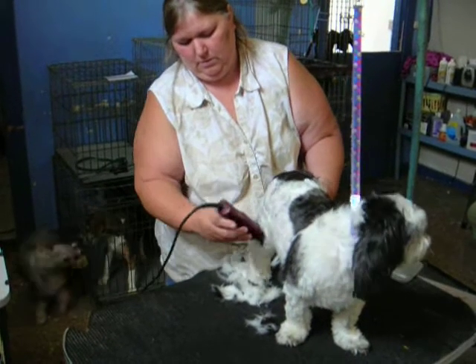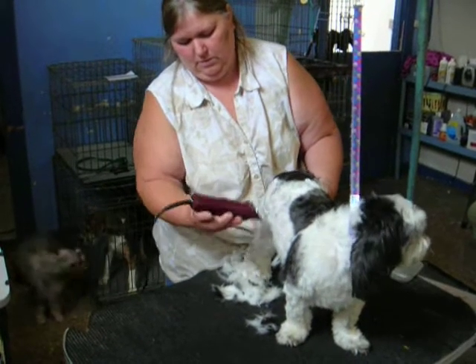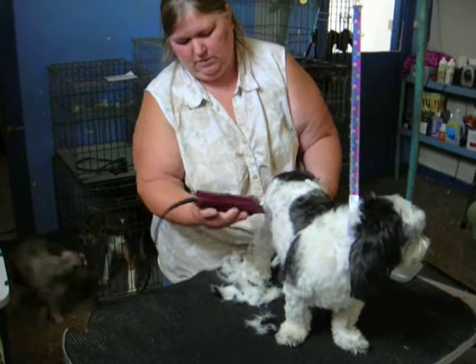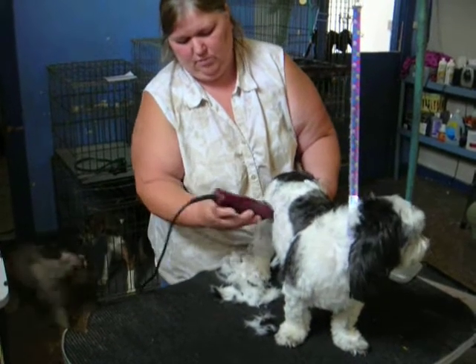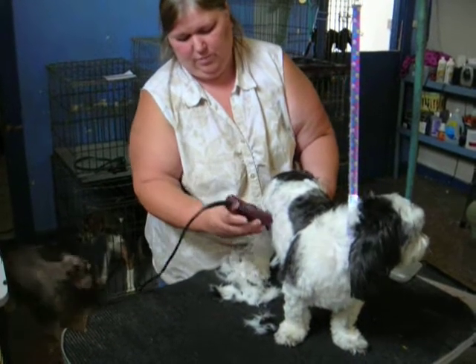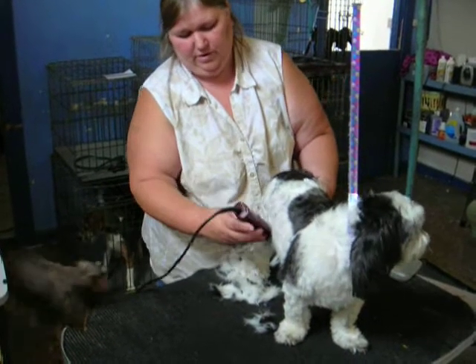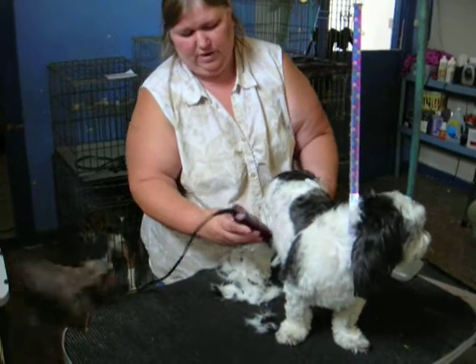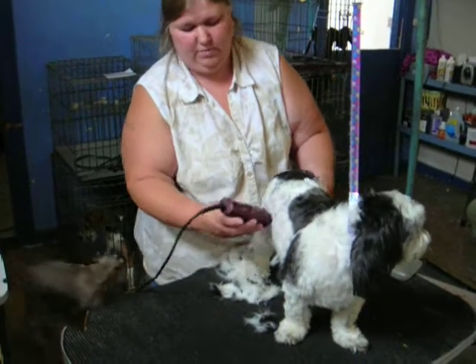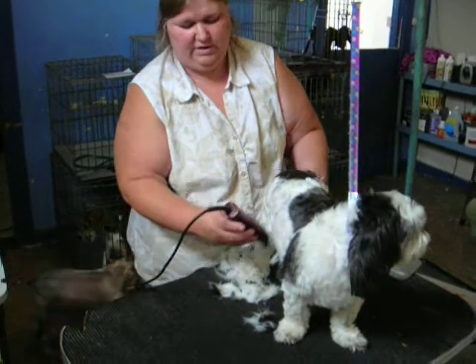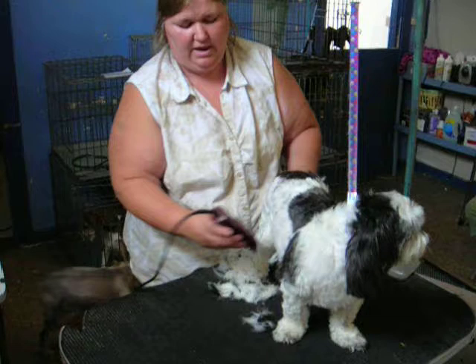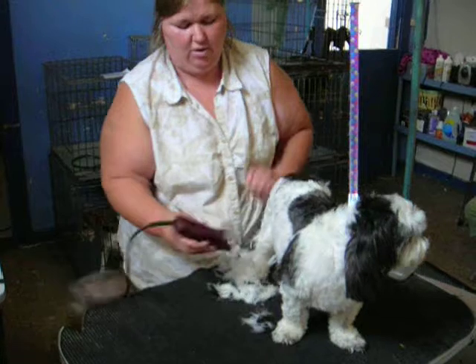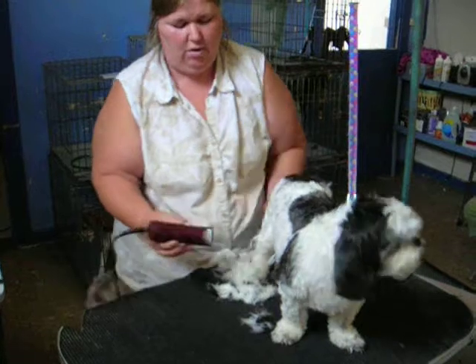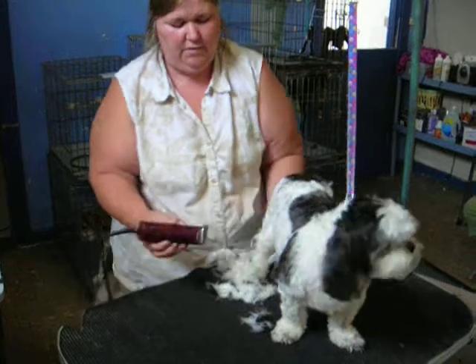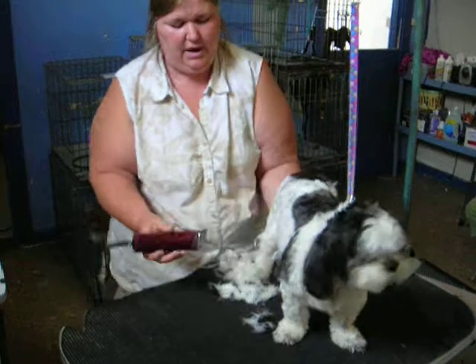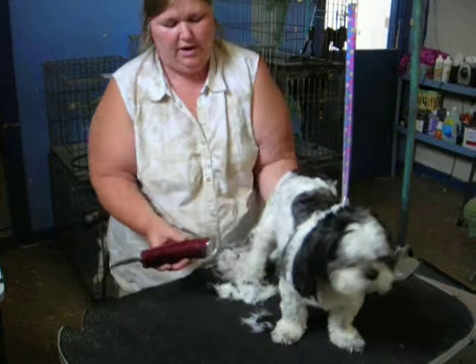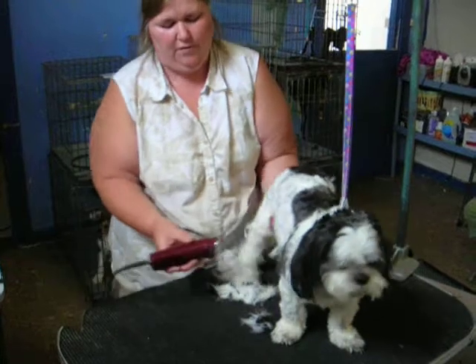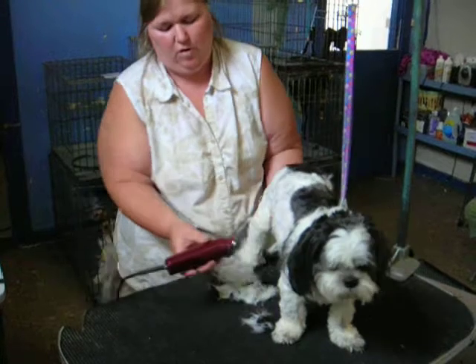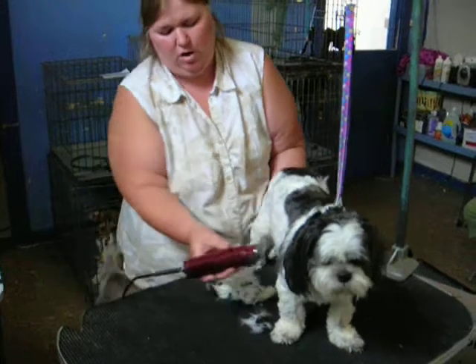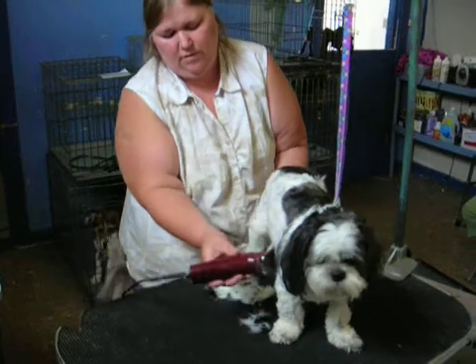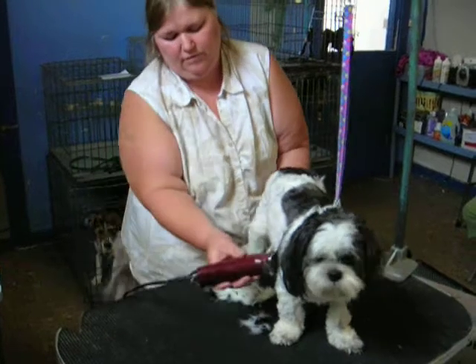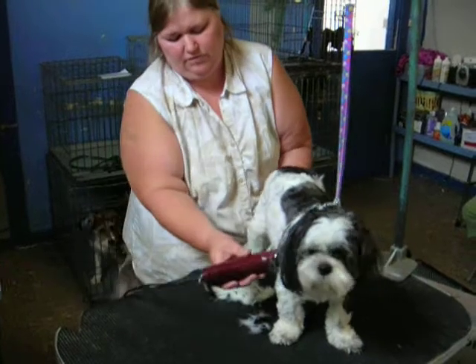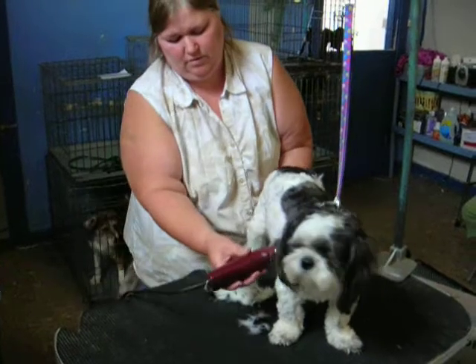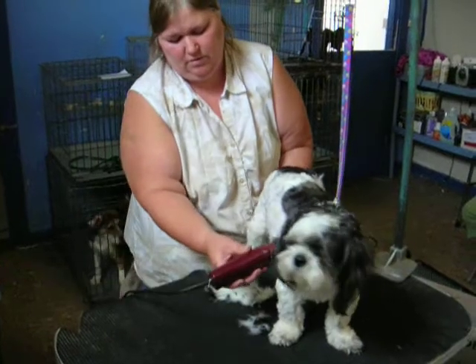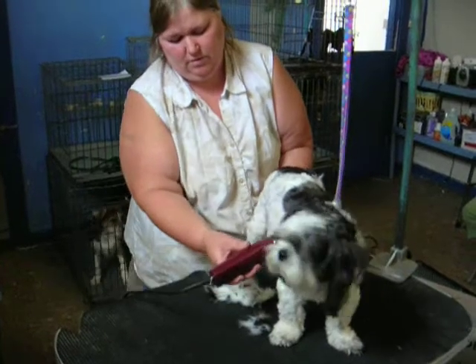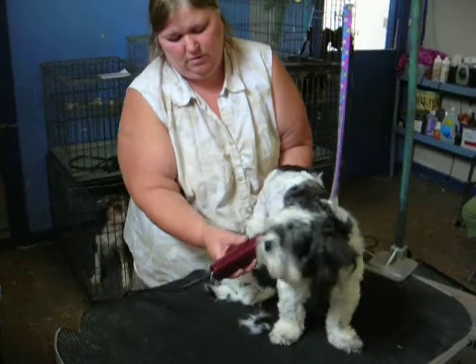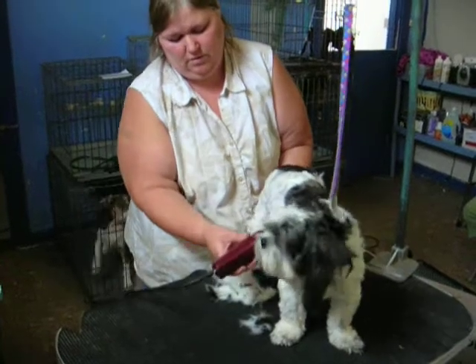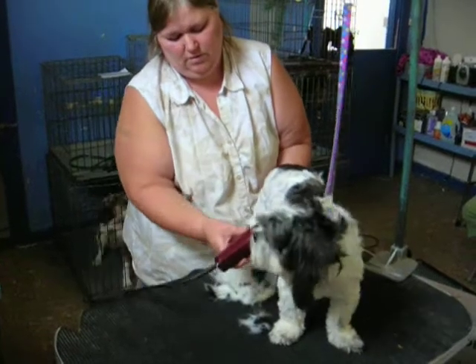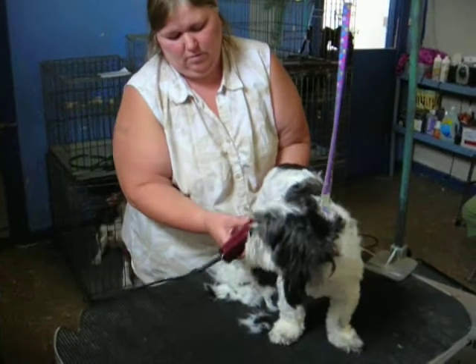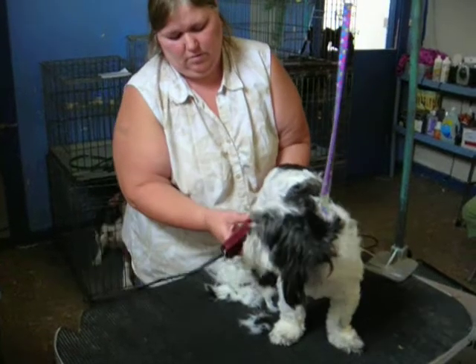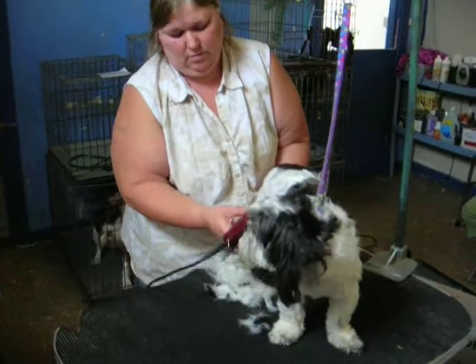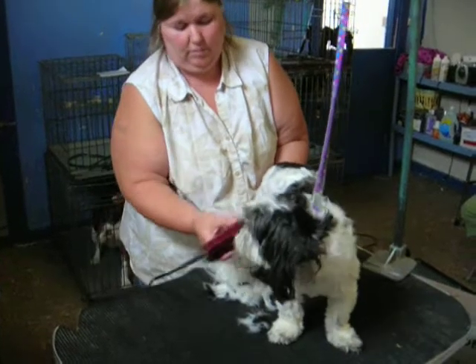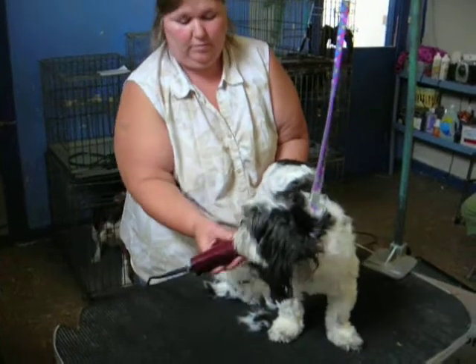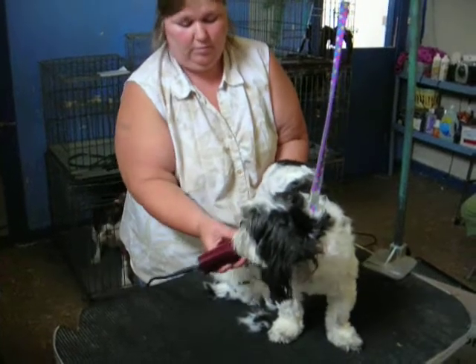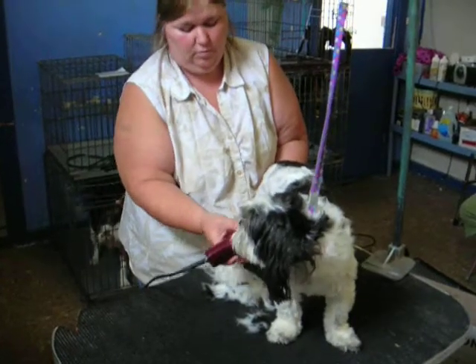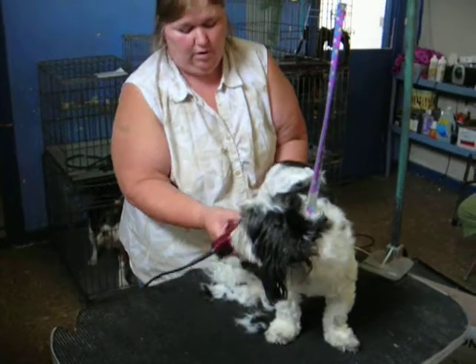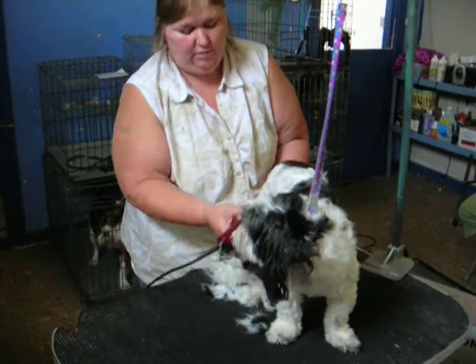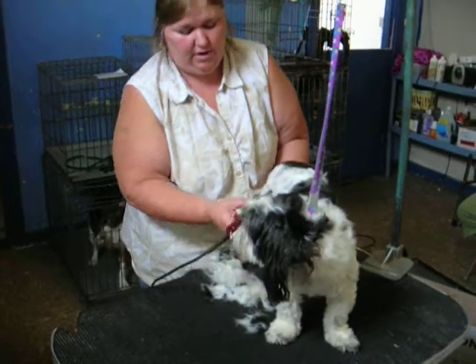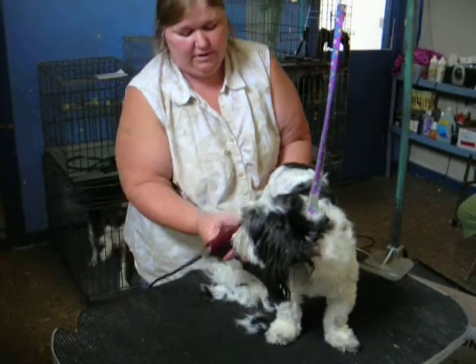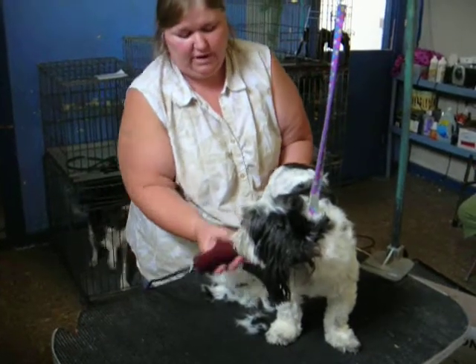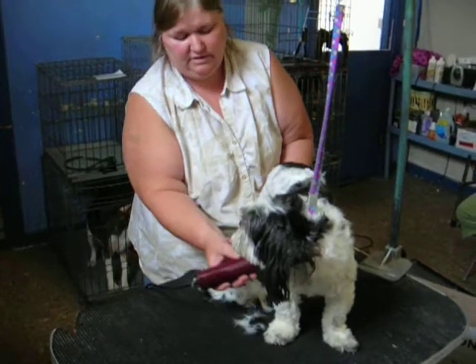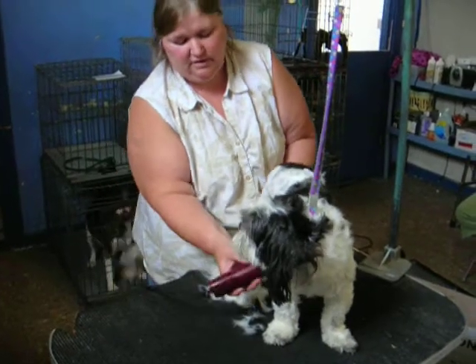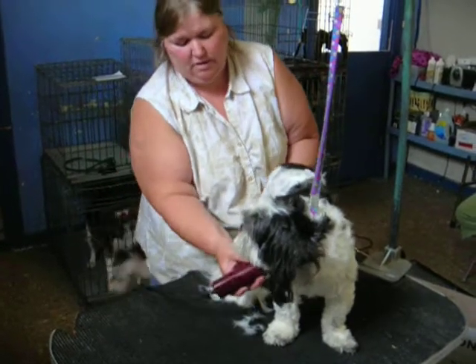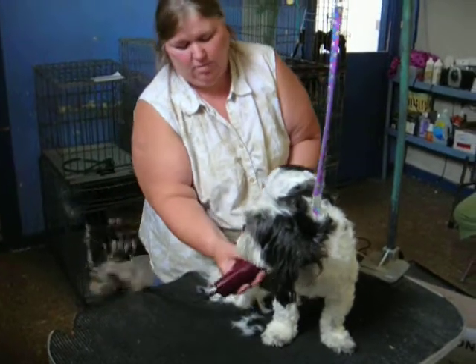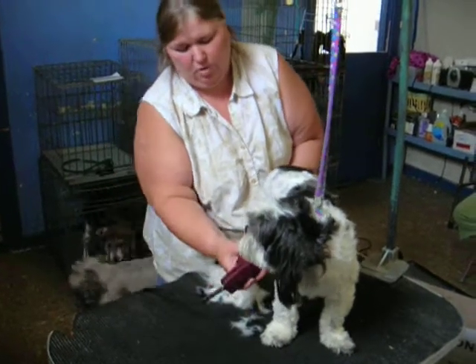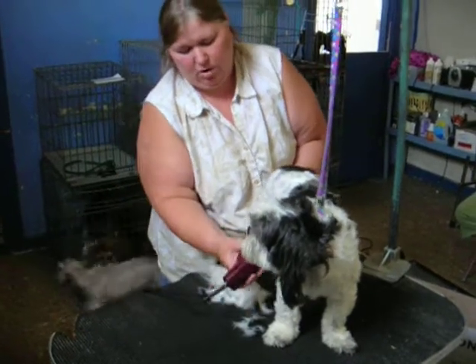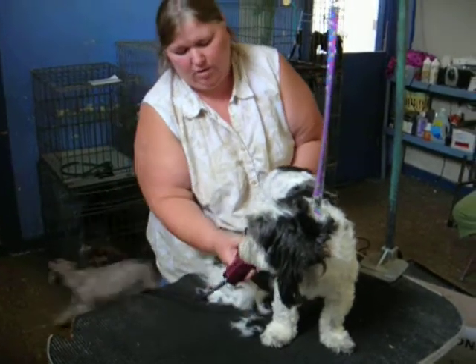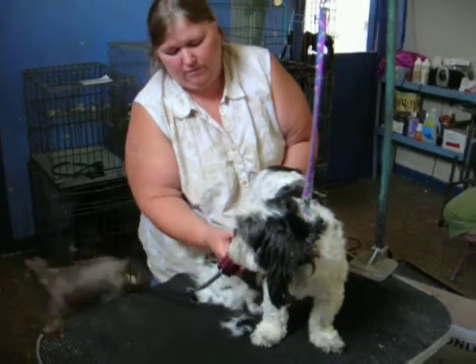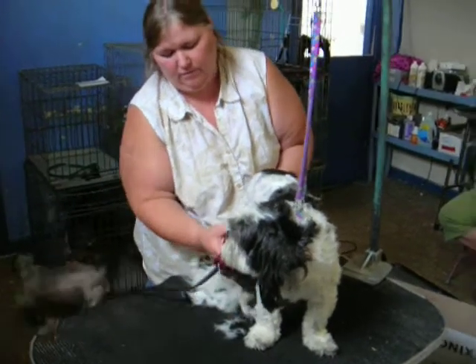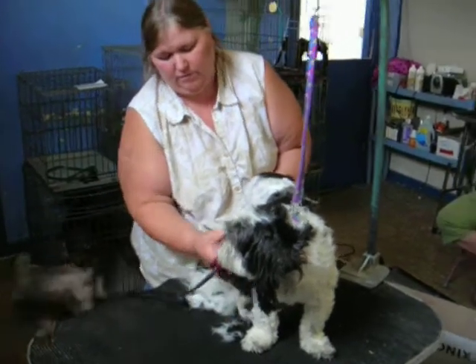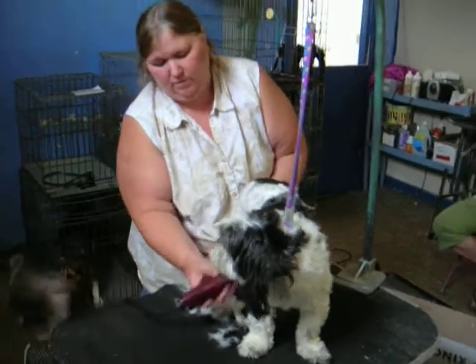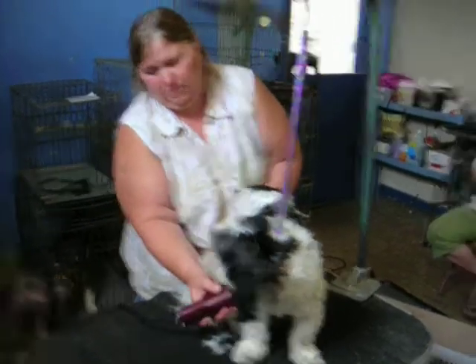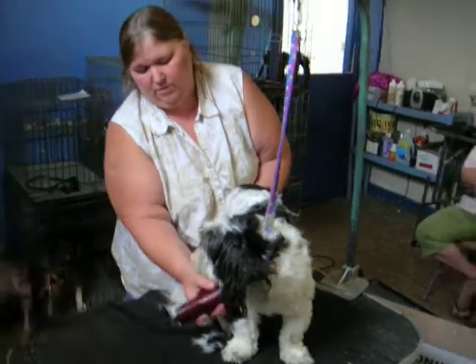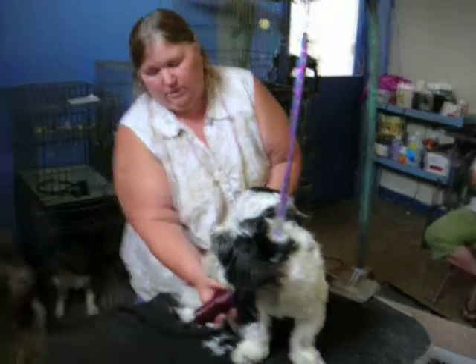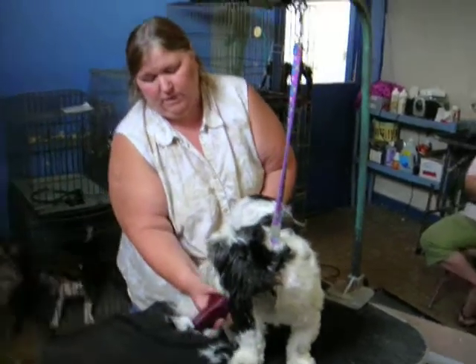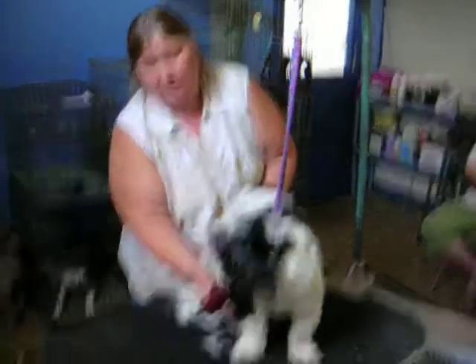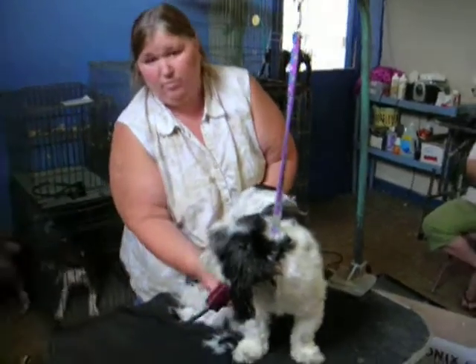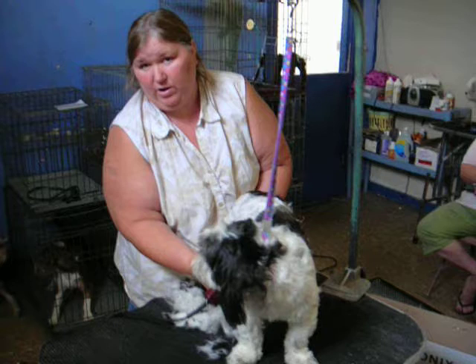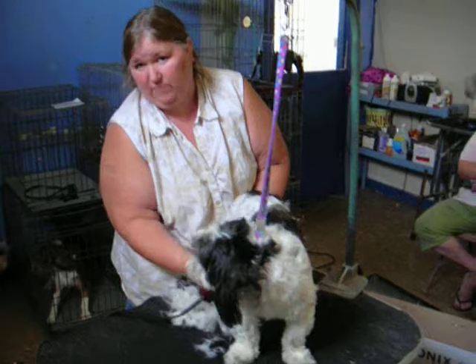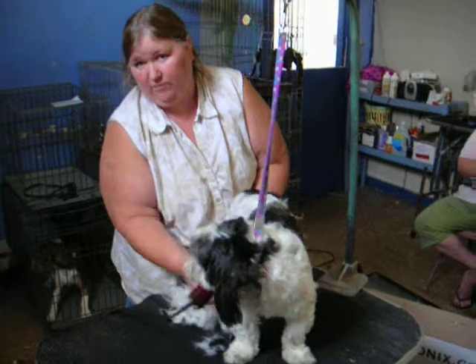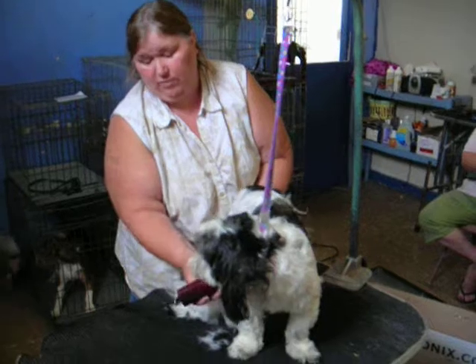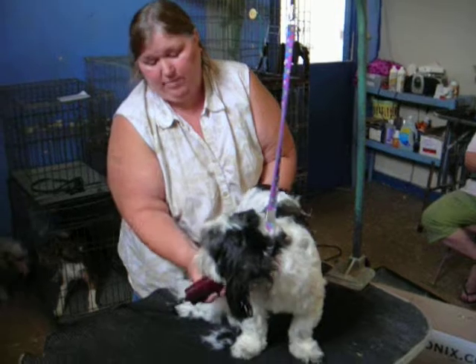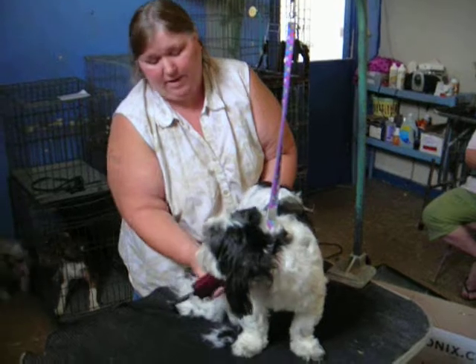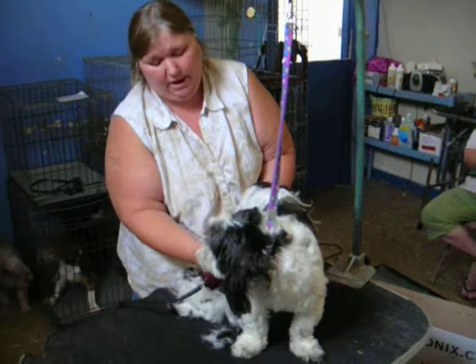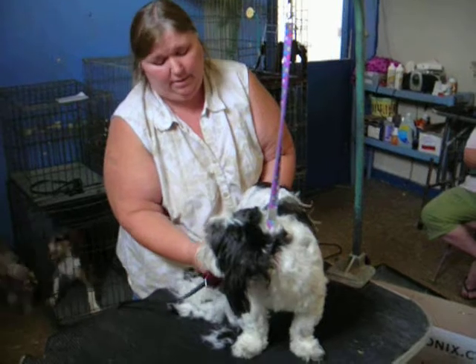So what we do is take all the hair off, or whatever needs to come off, and get him ready for his bath.